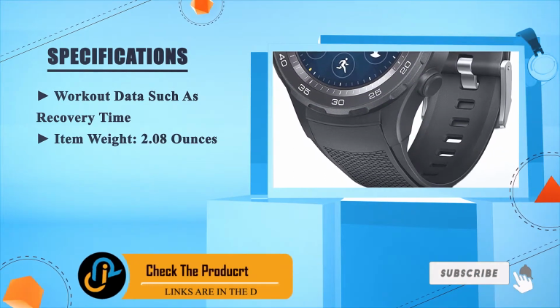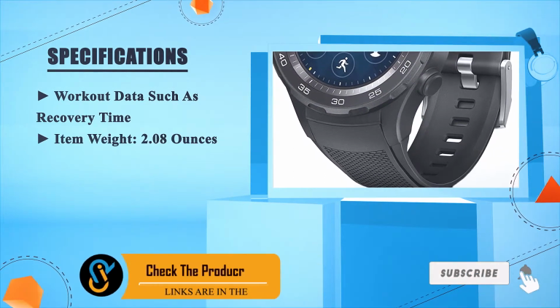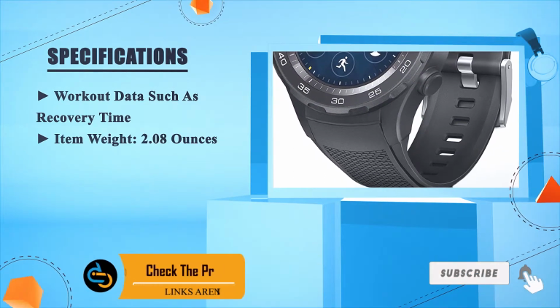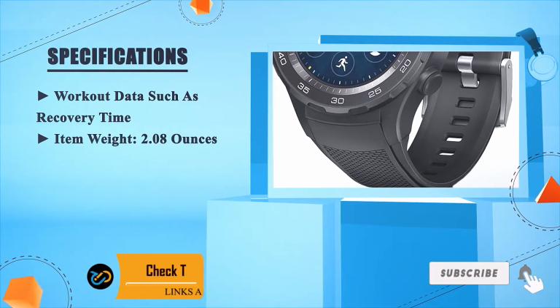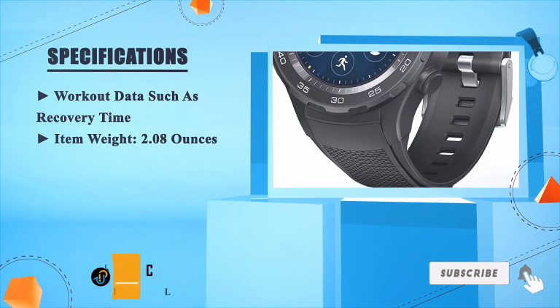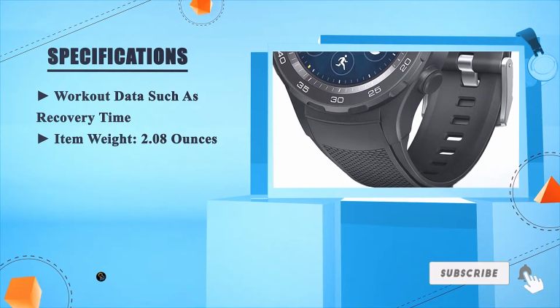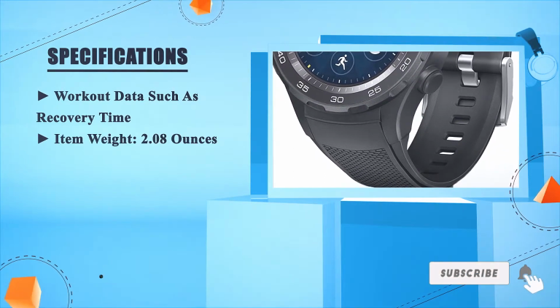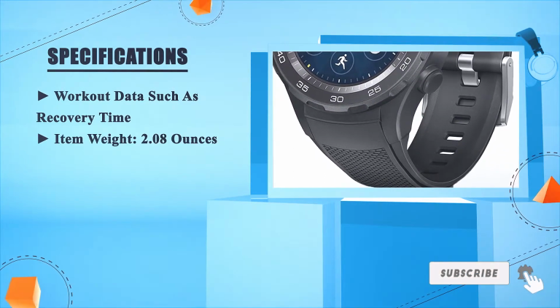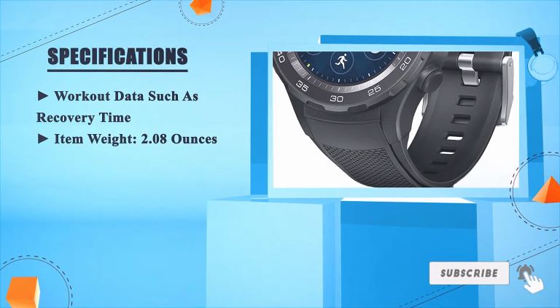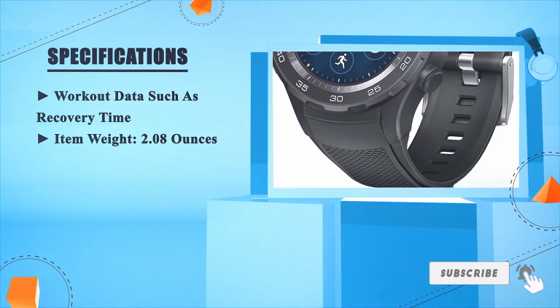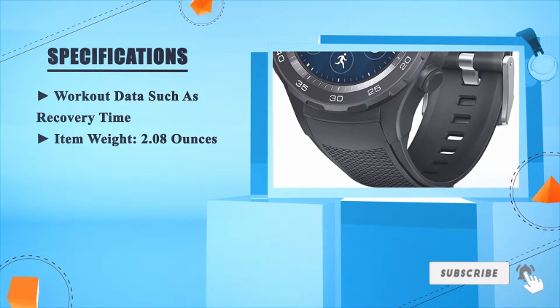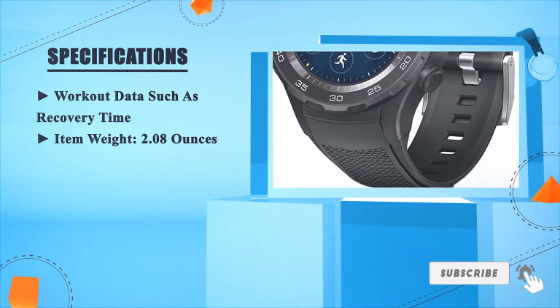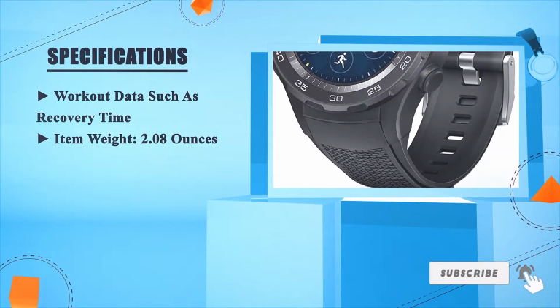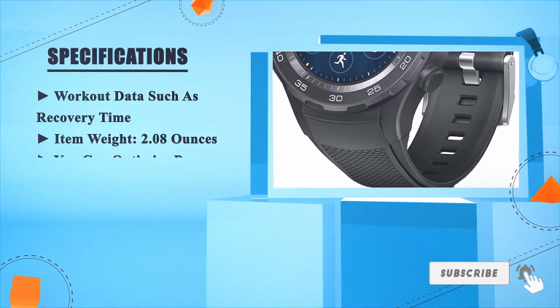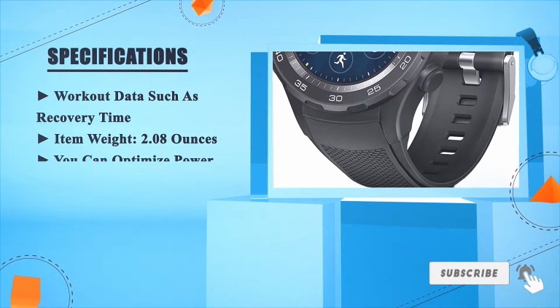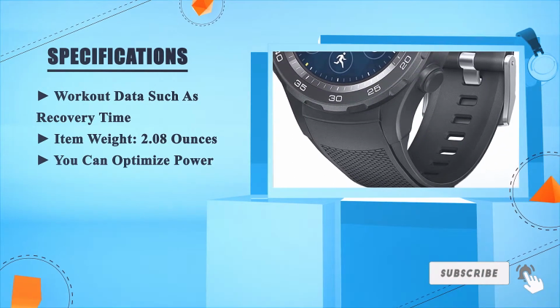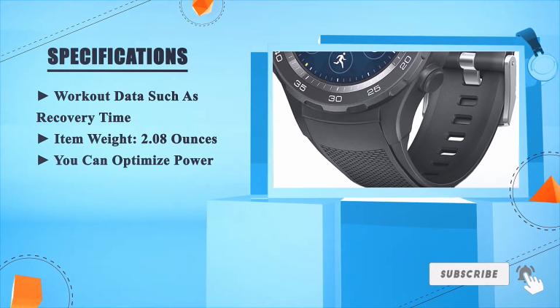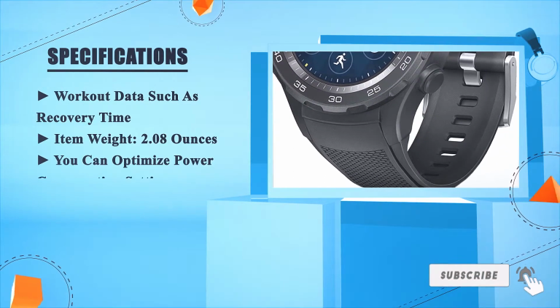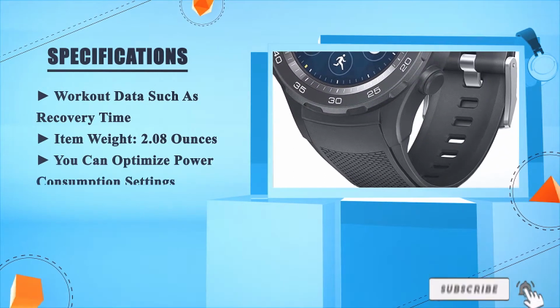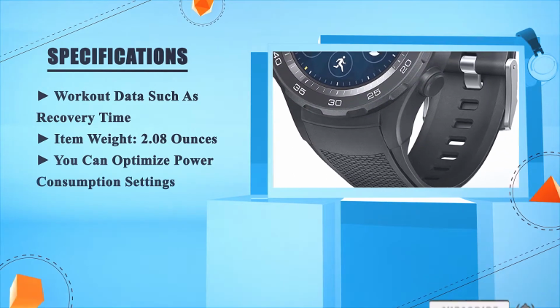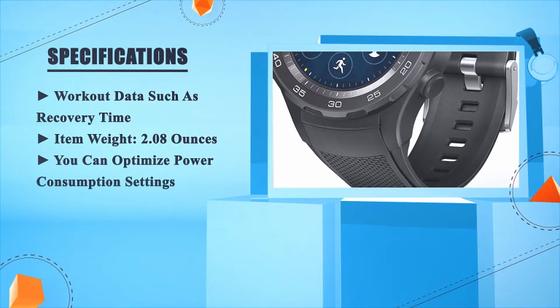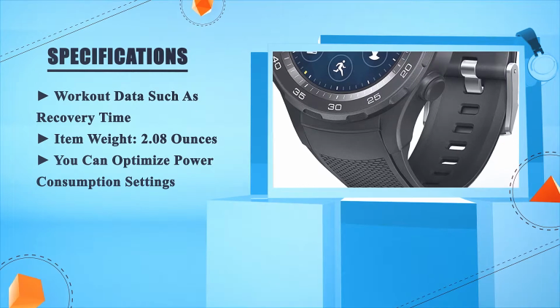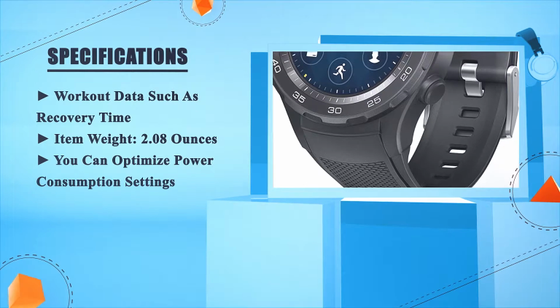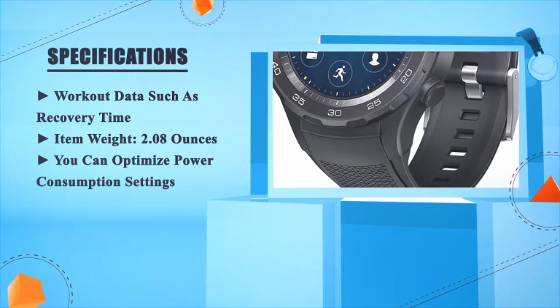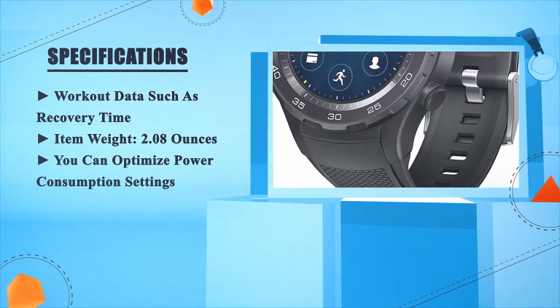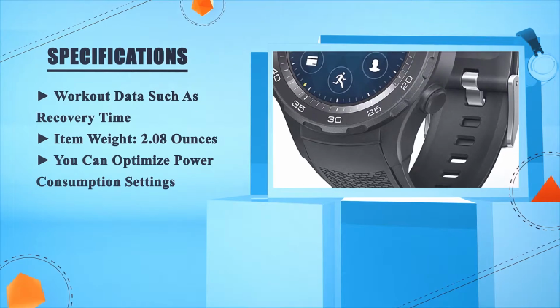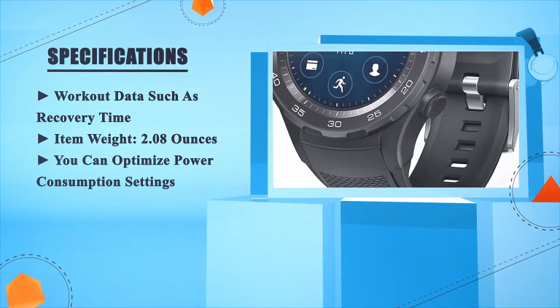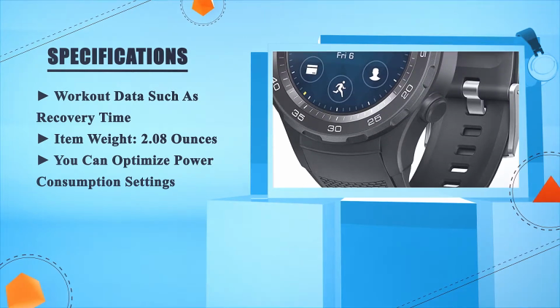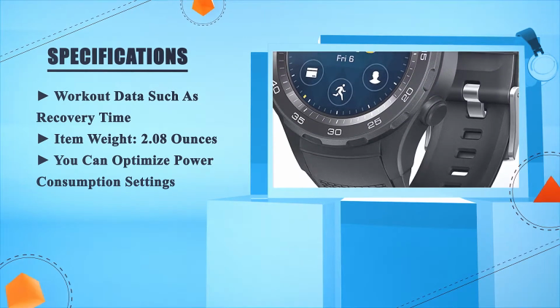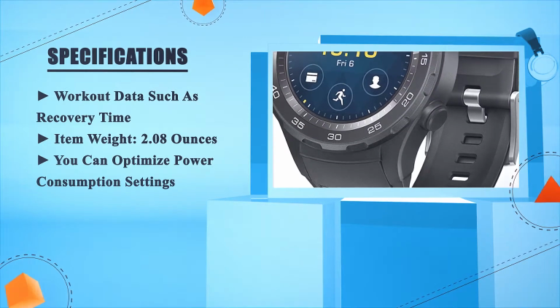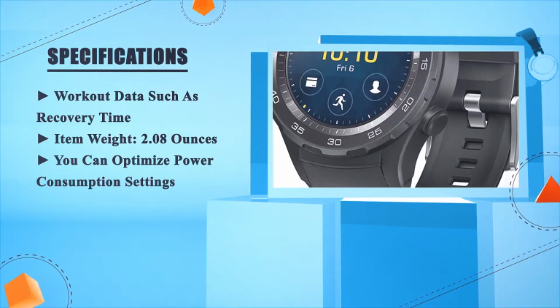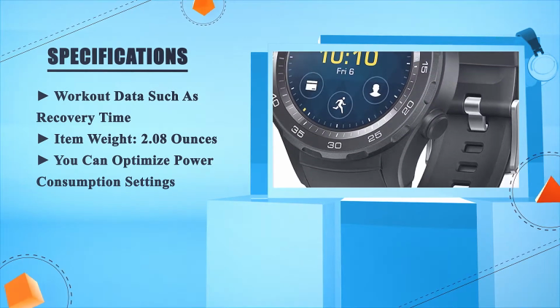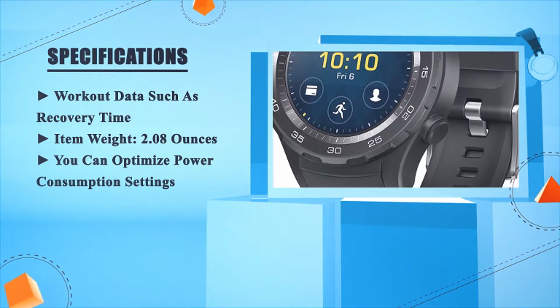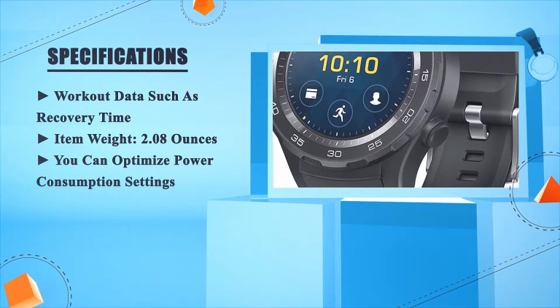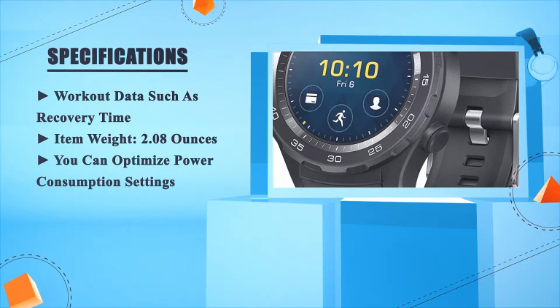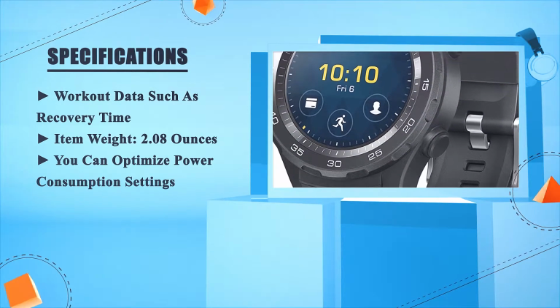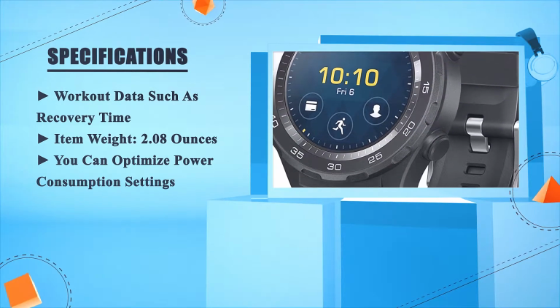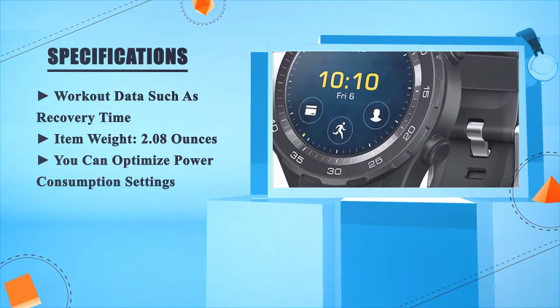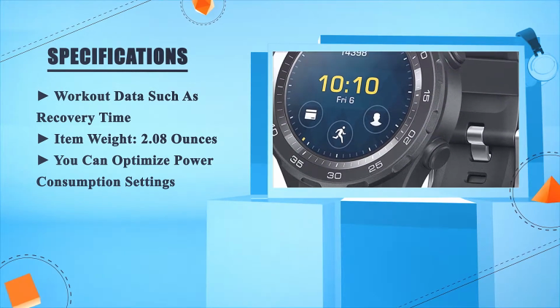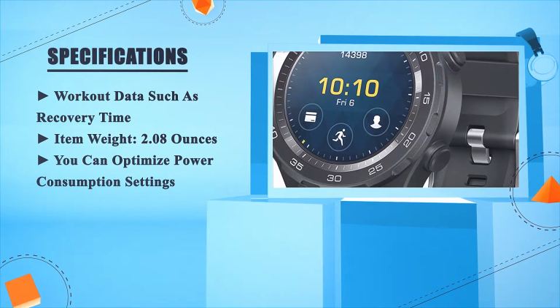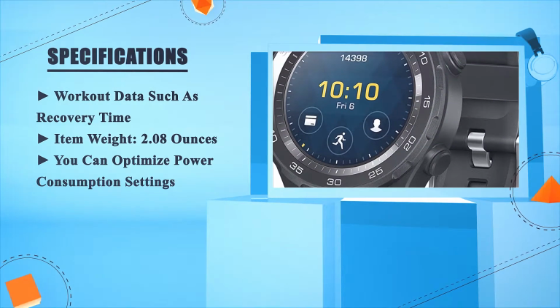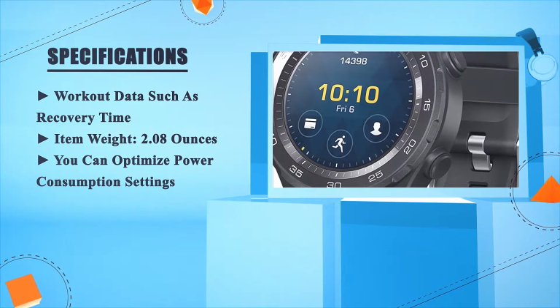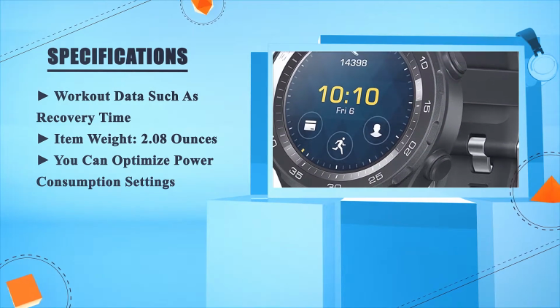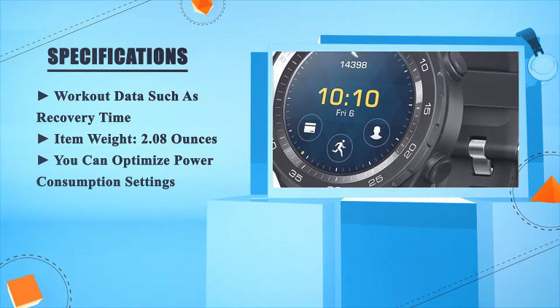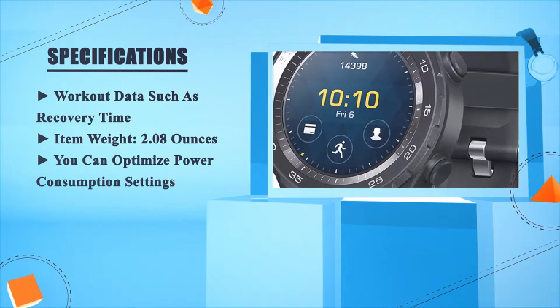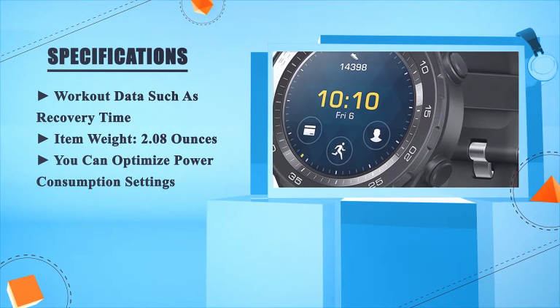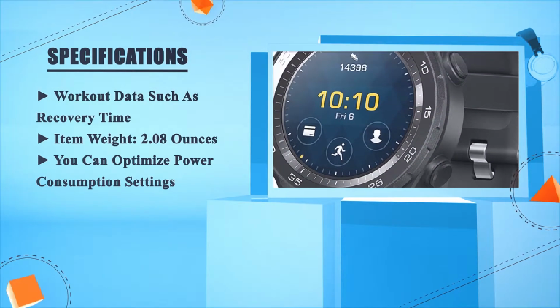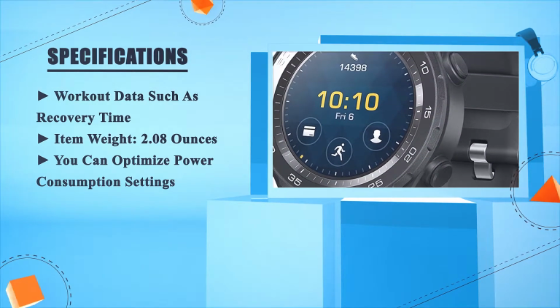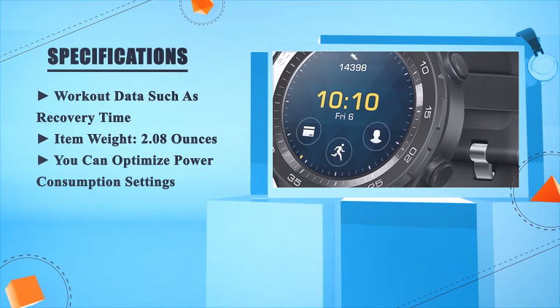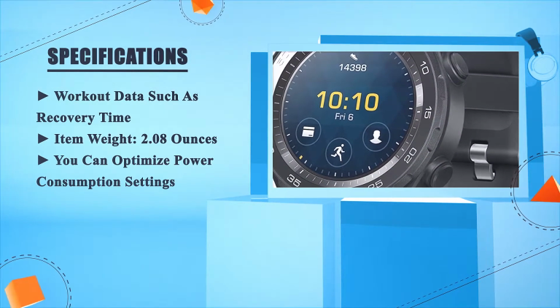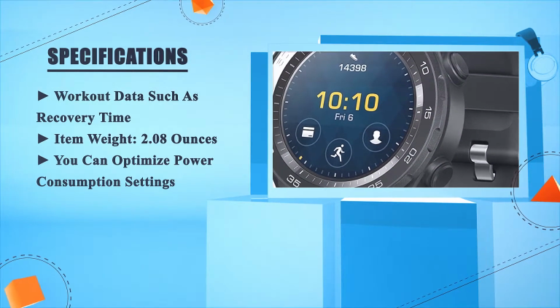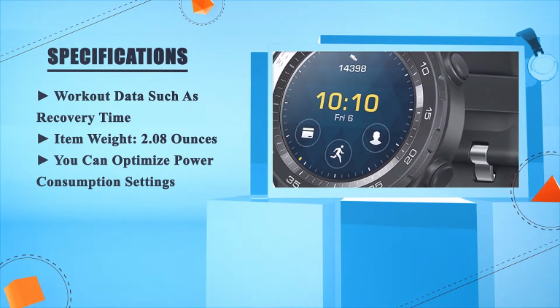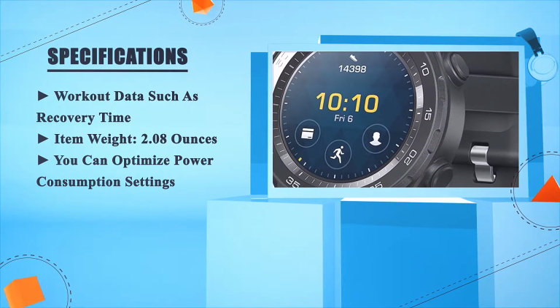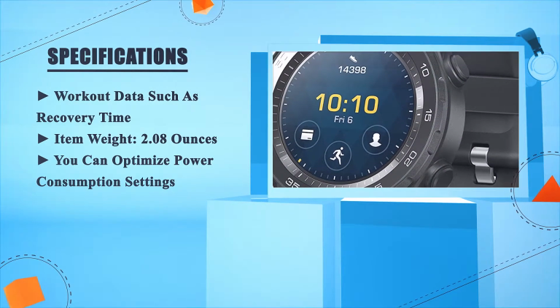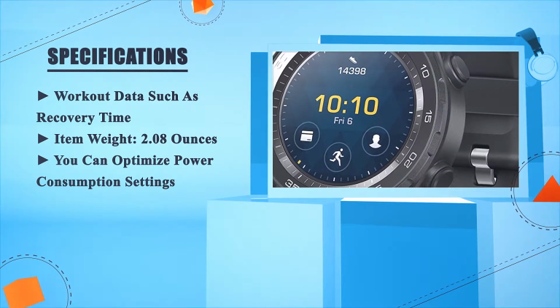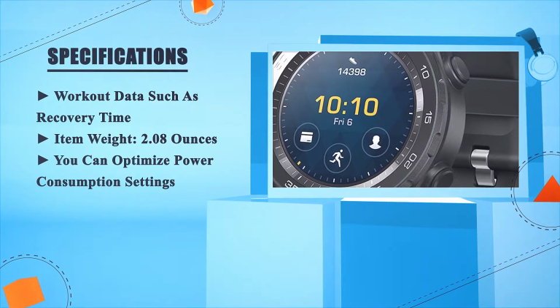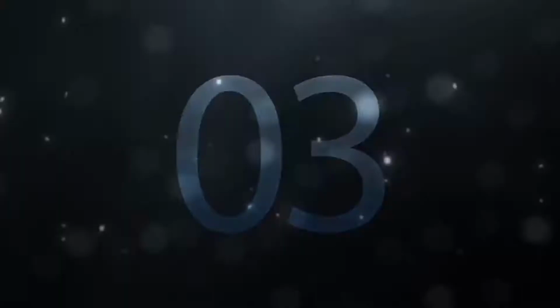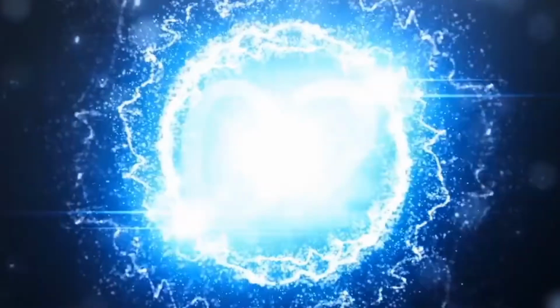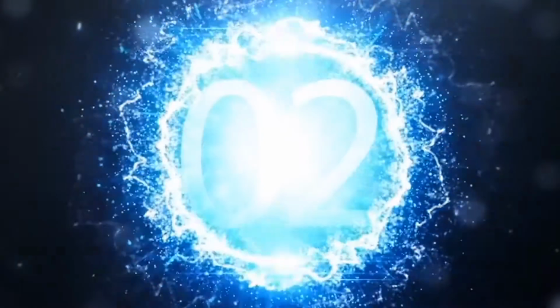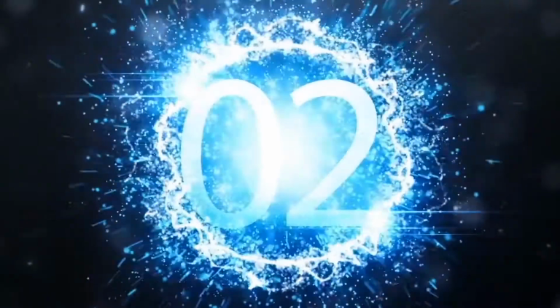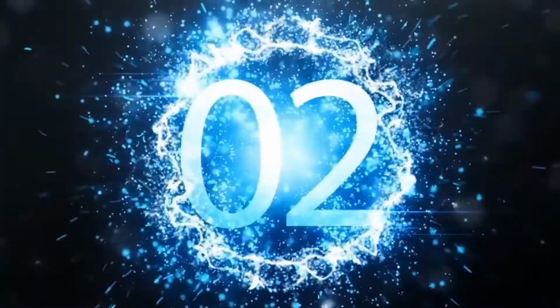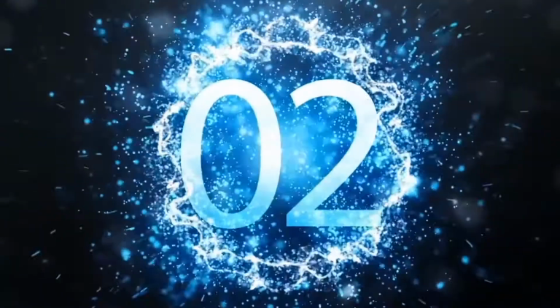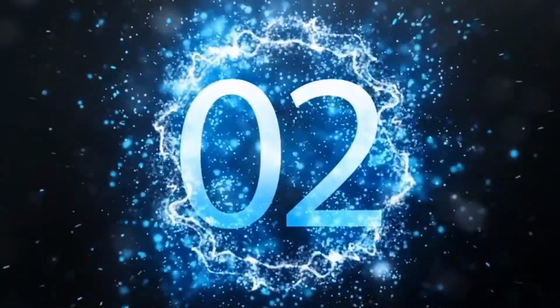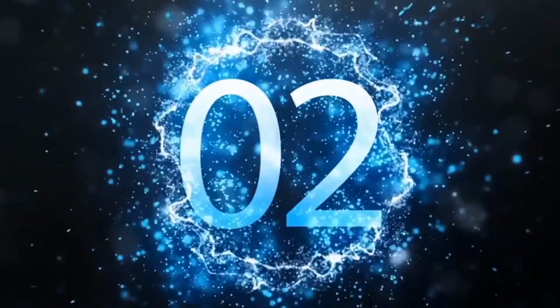Item weight: 2.08 oz. You can optimize power consumption settings. Number two.